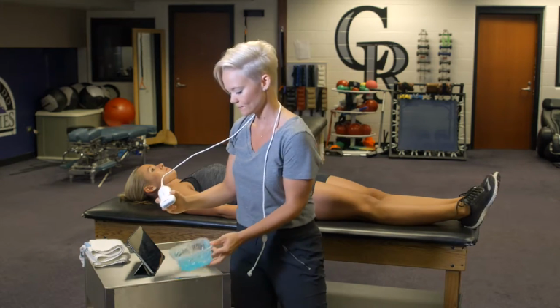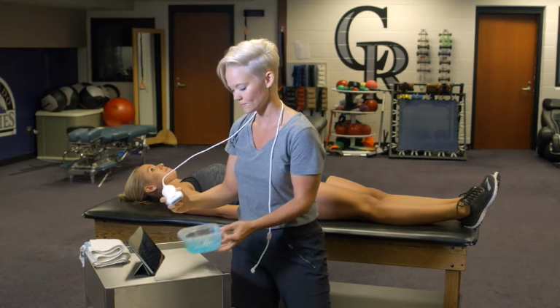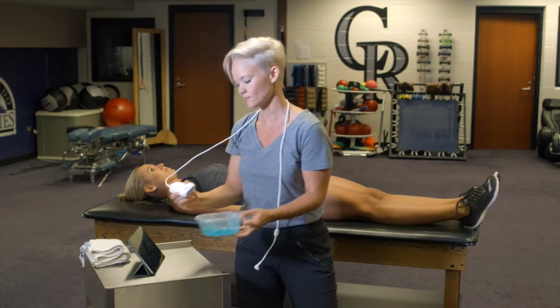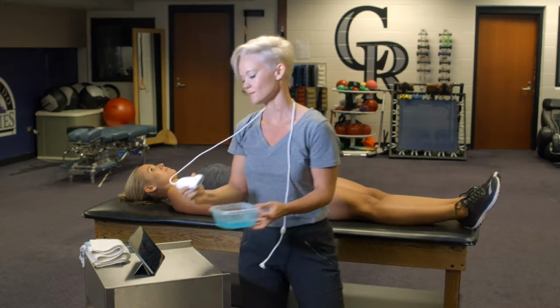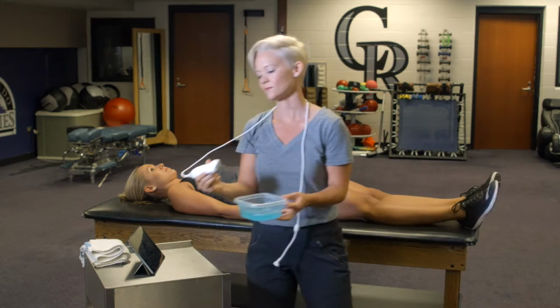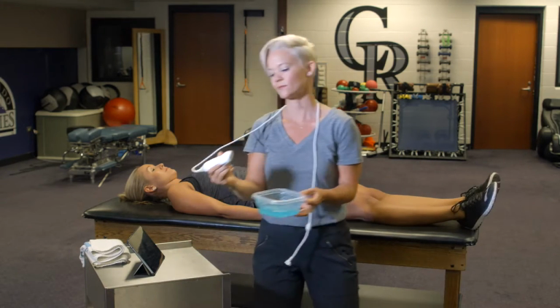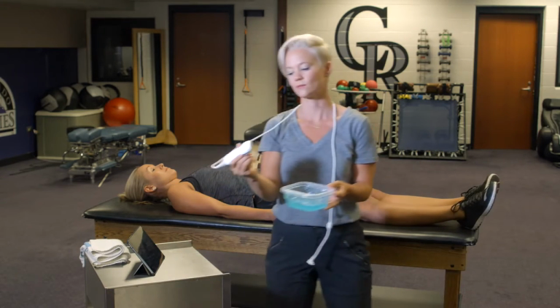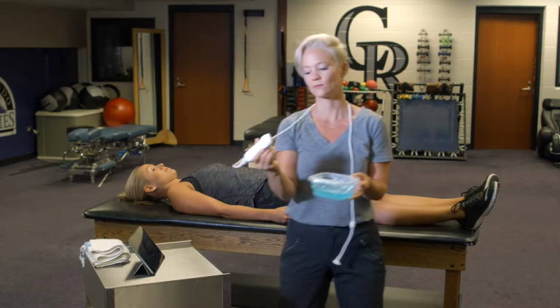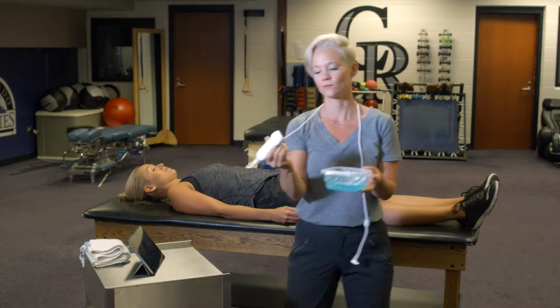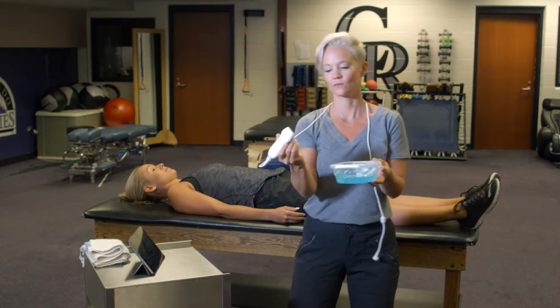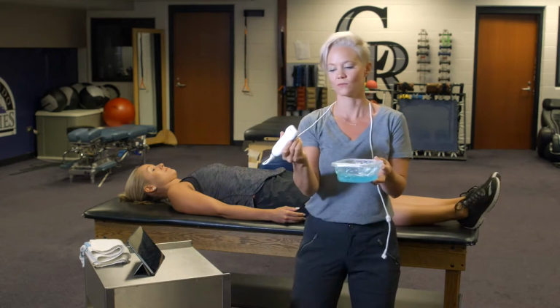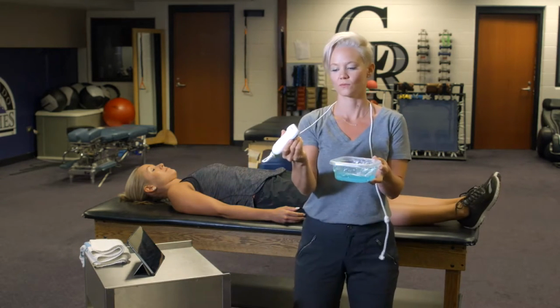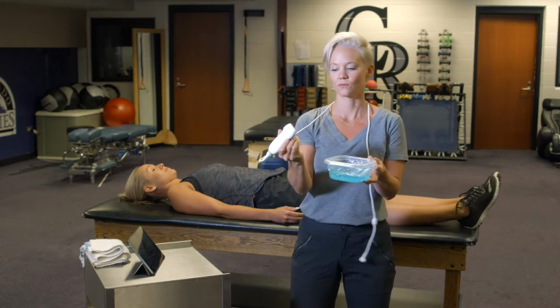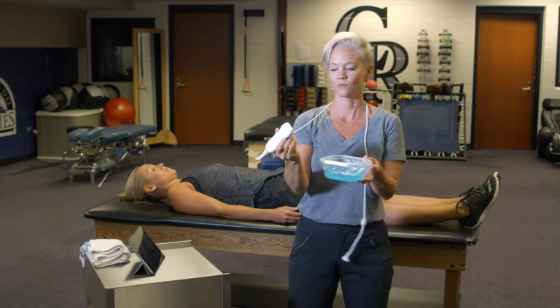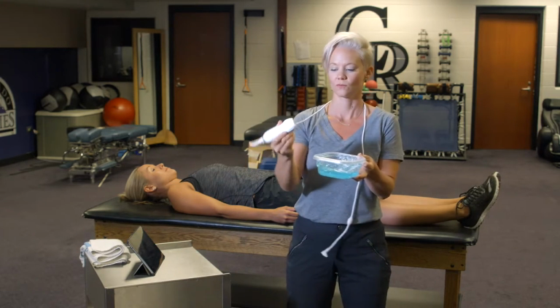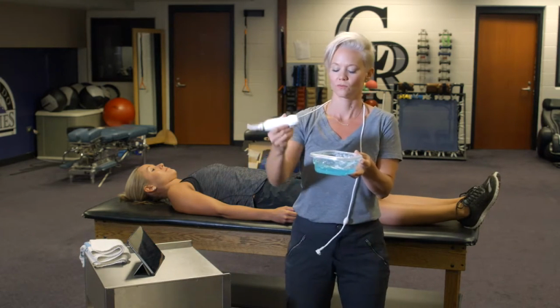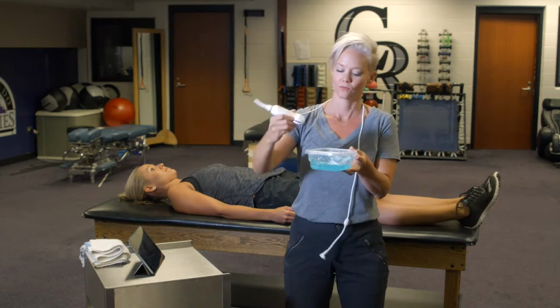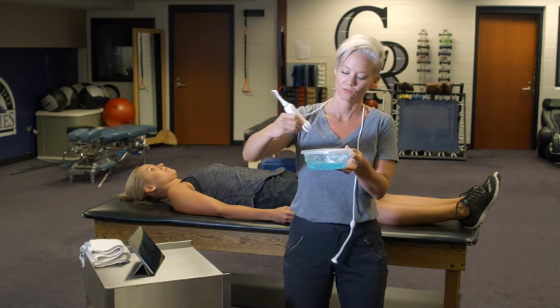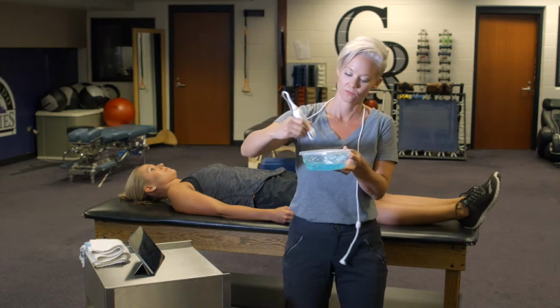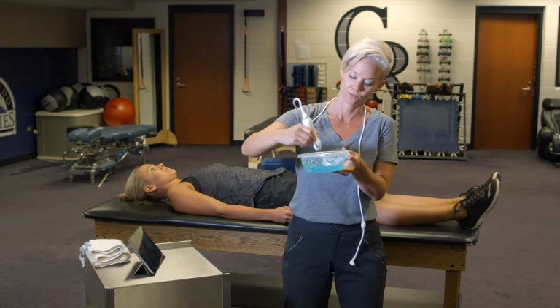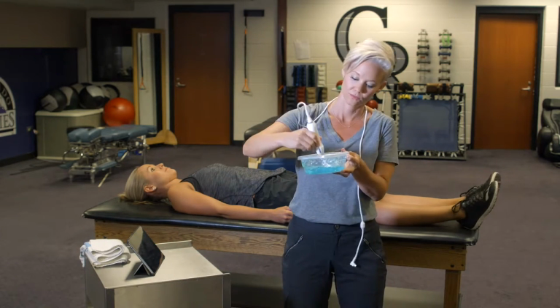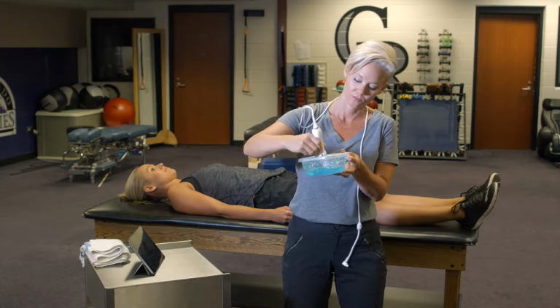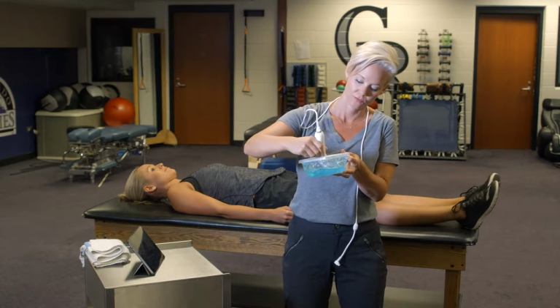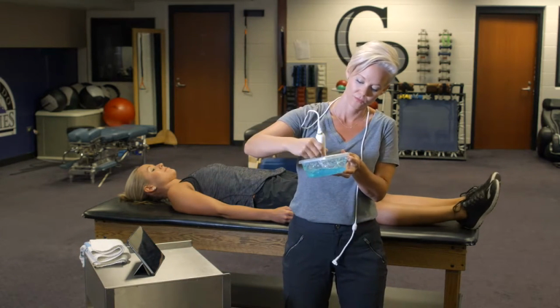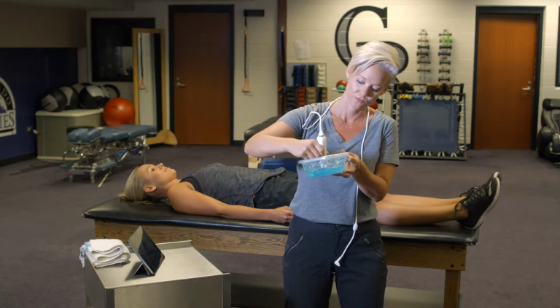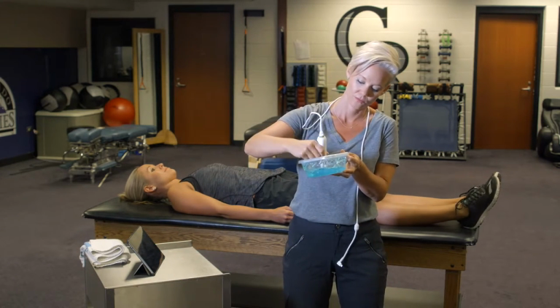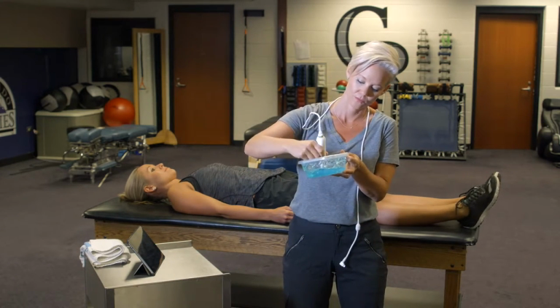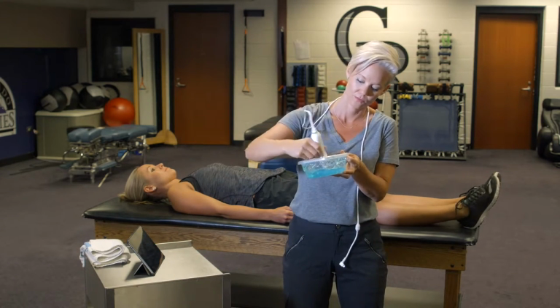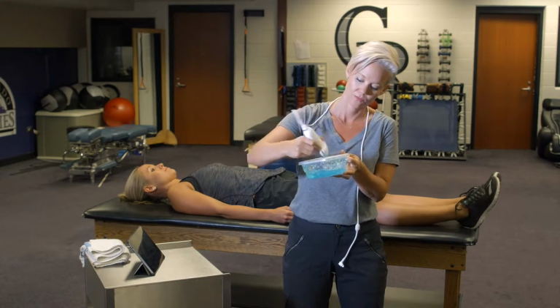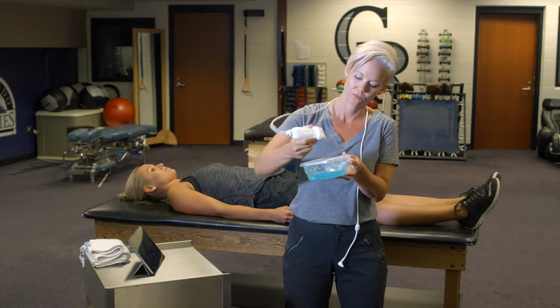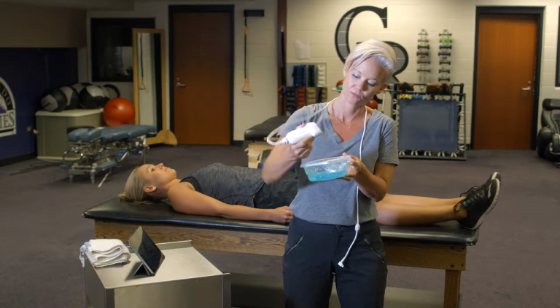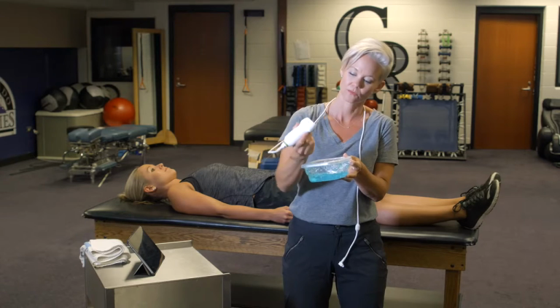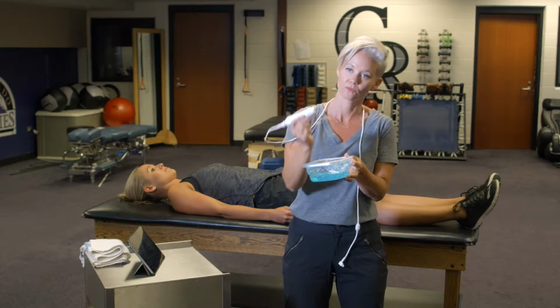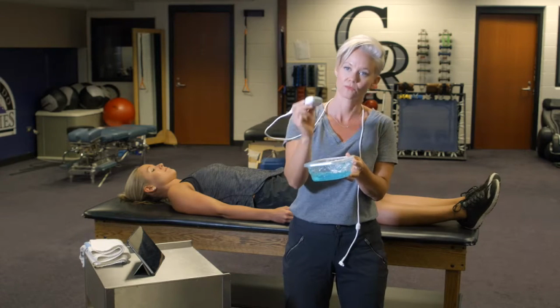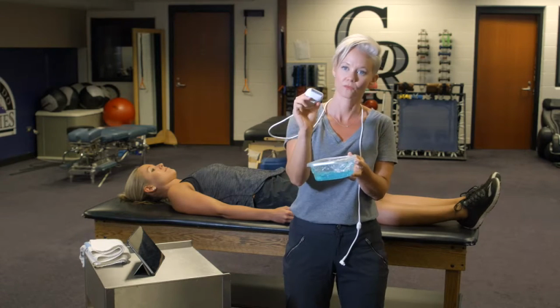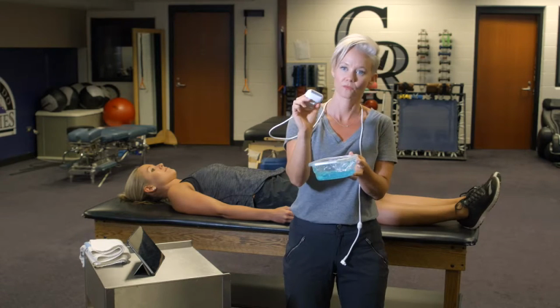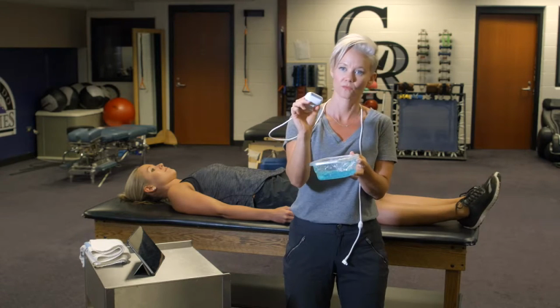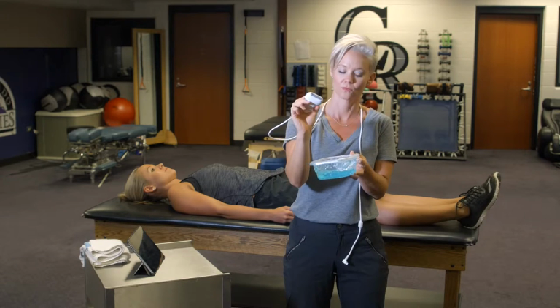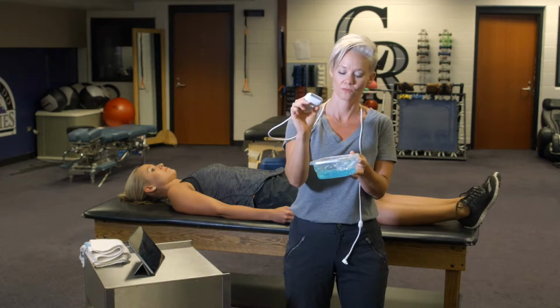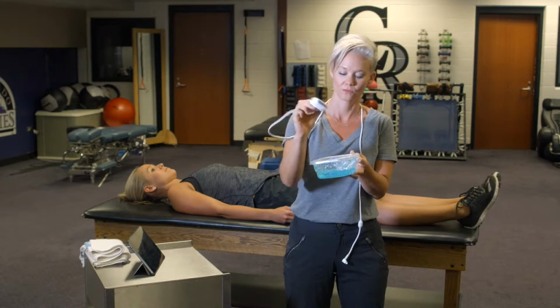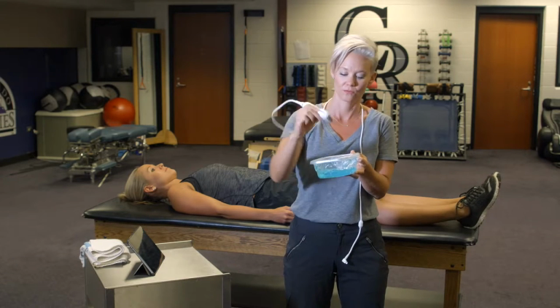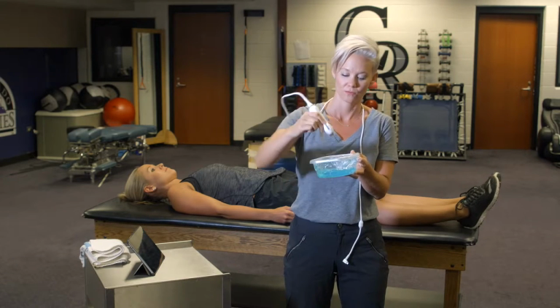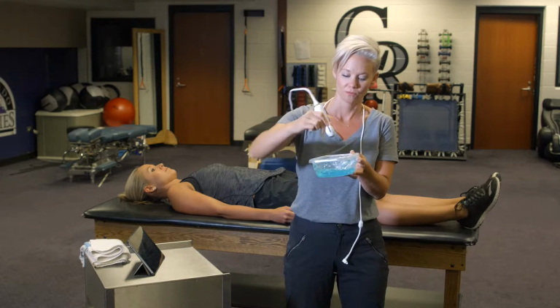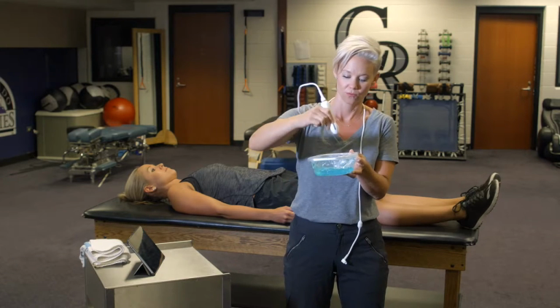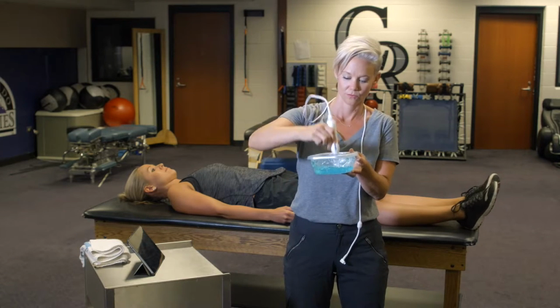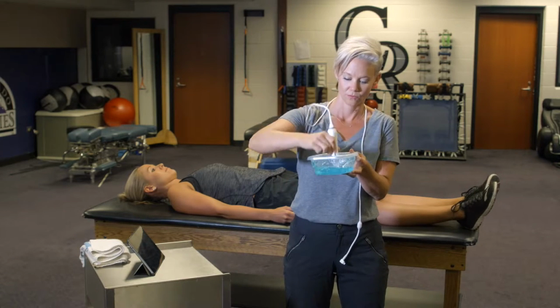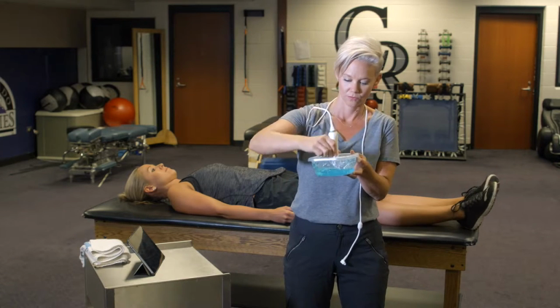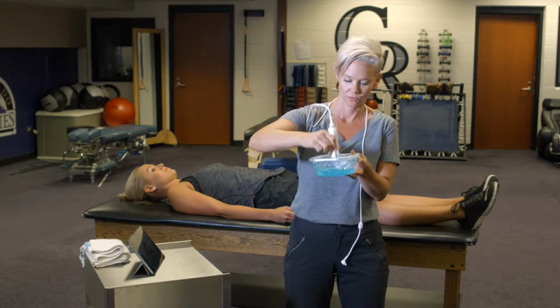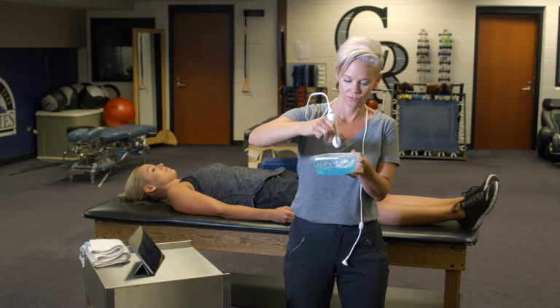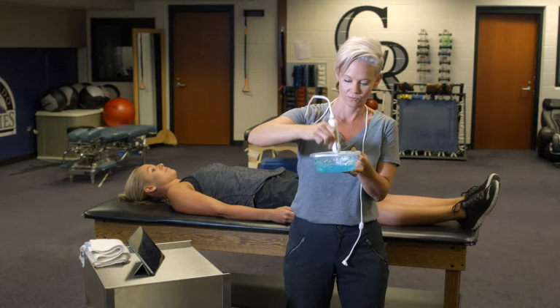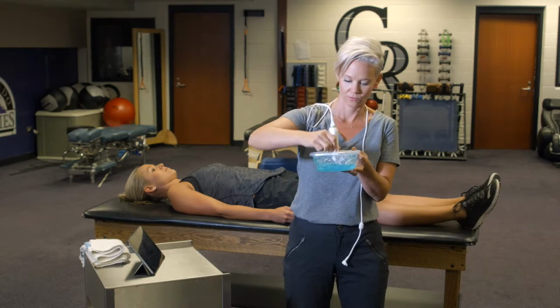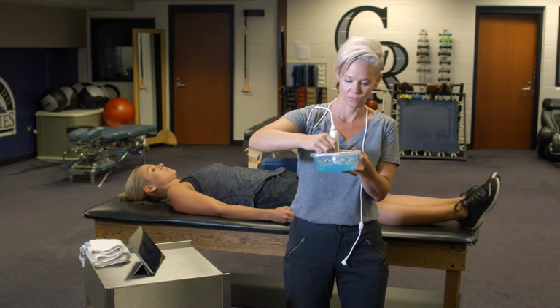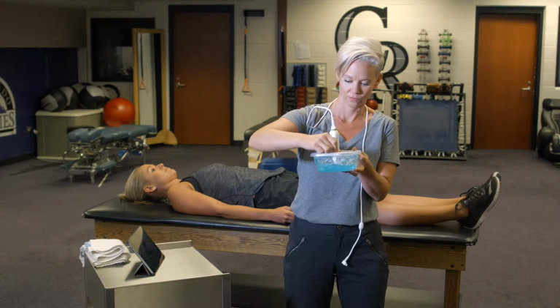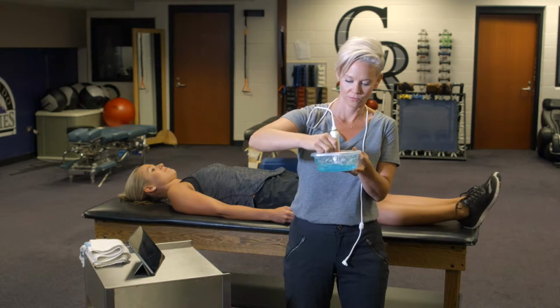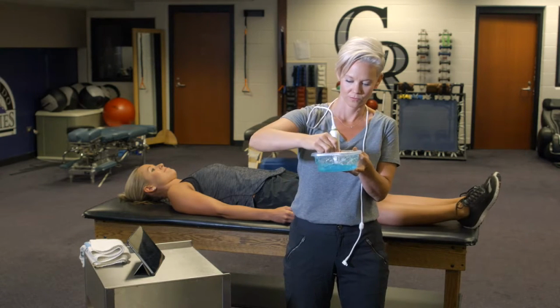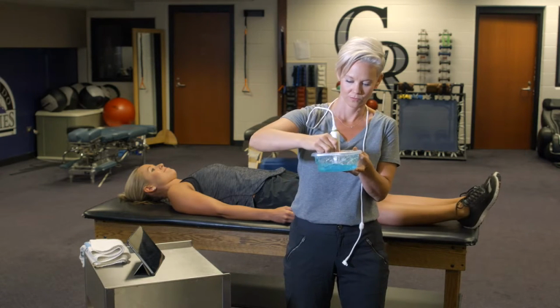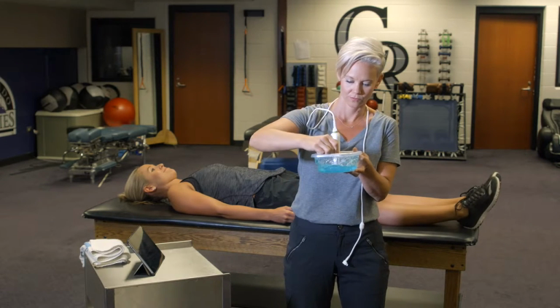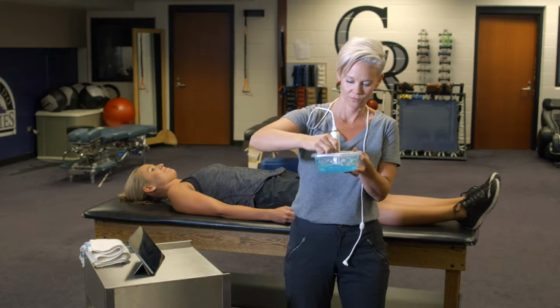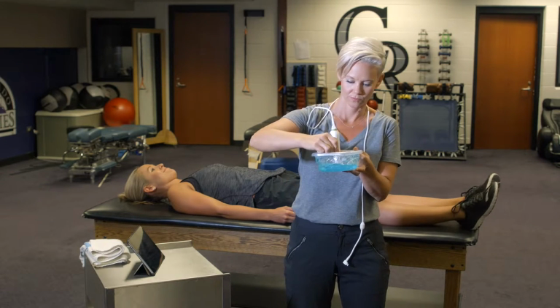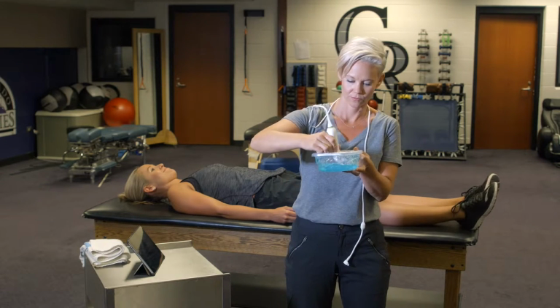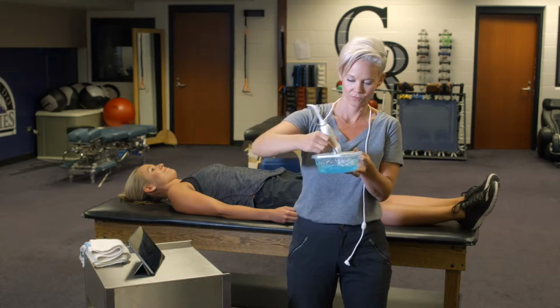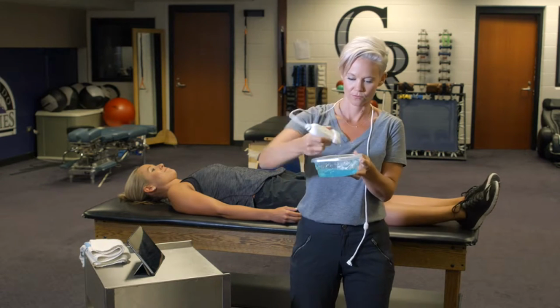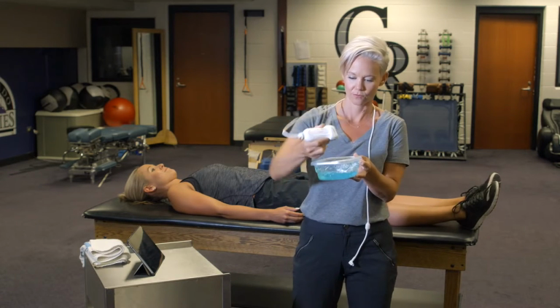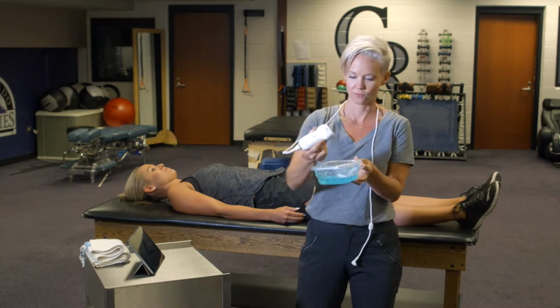Applying the gel depends on the scan. For body composition, use a thin layer of gel. And for glycogen, use a thick layer.